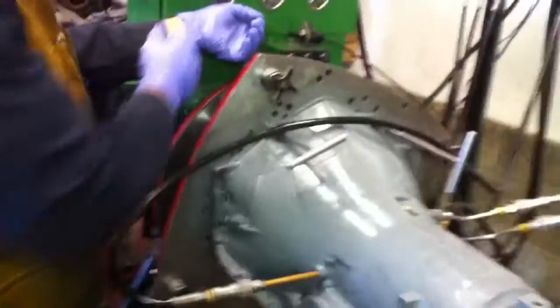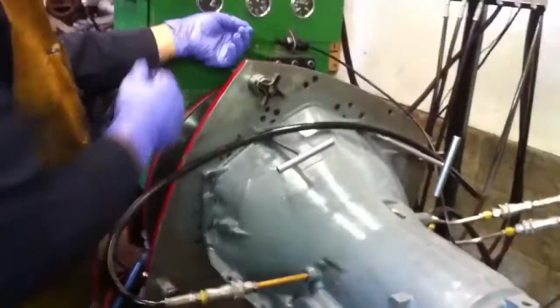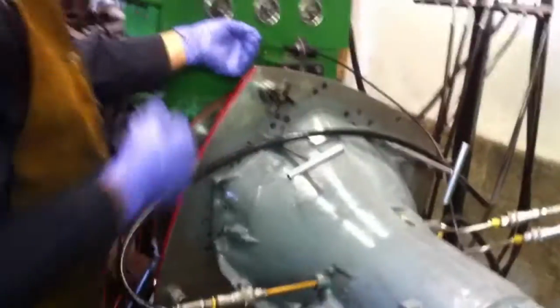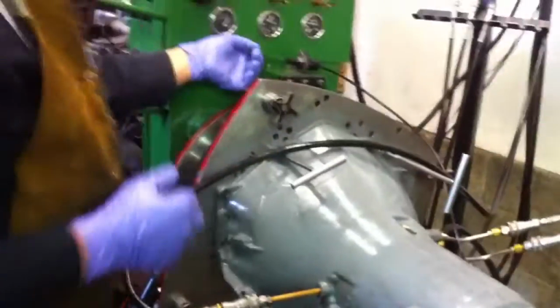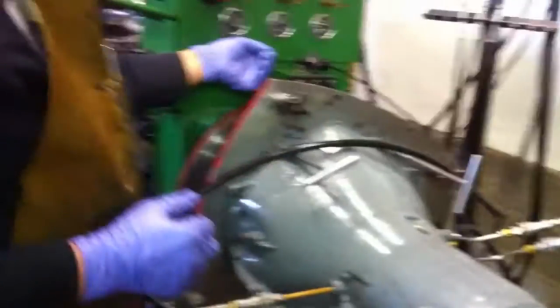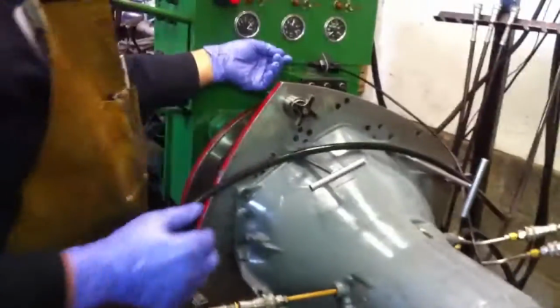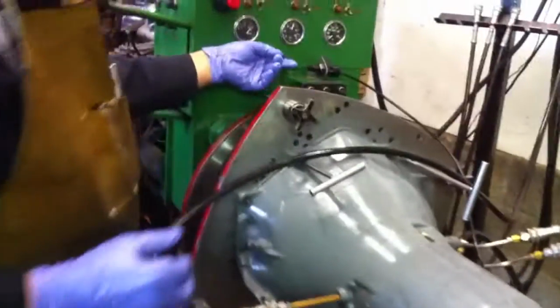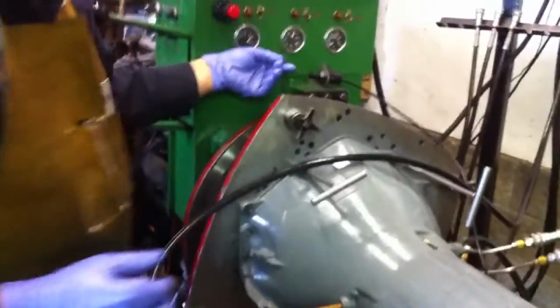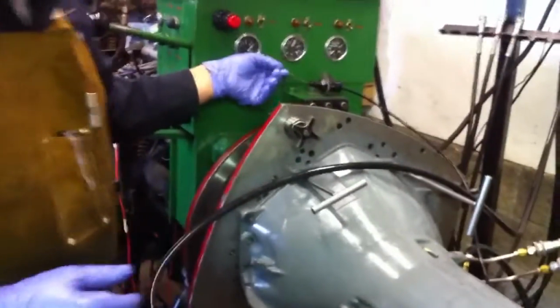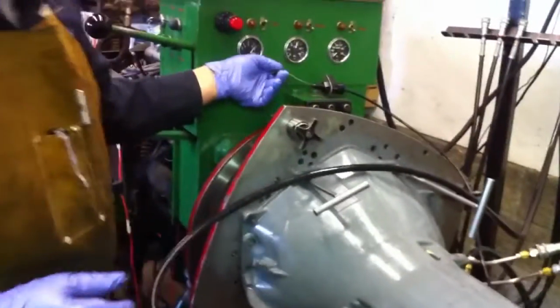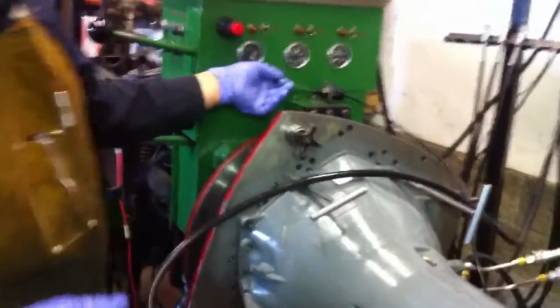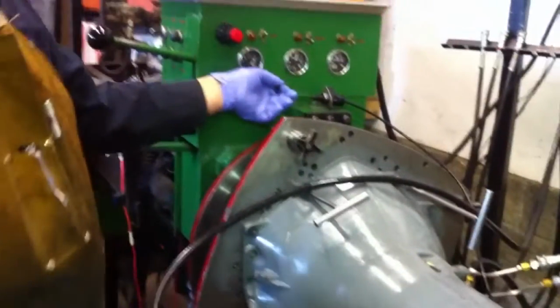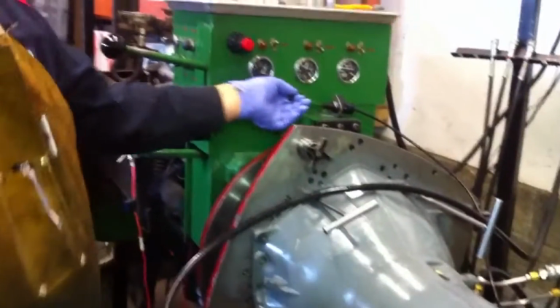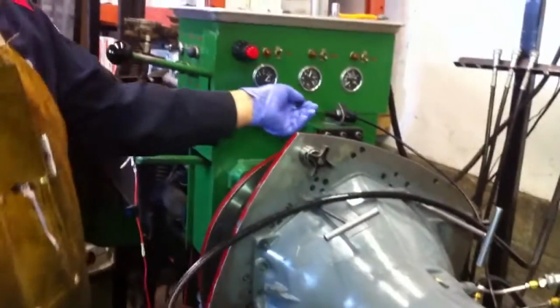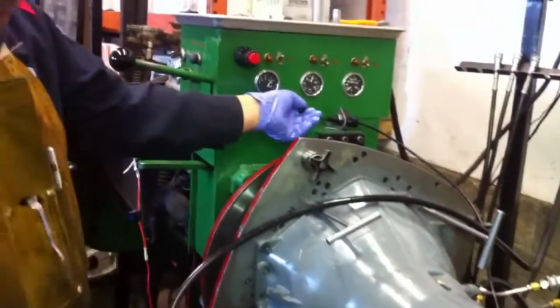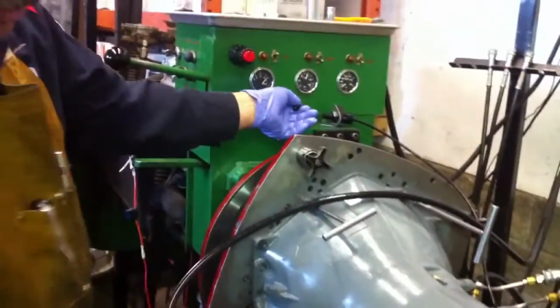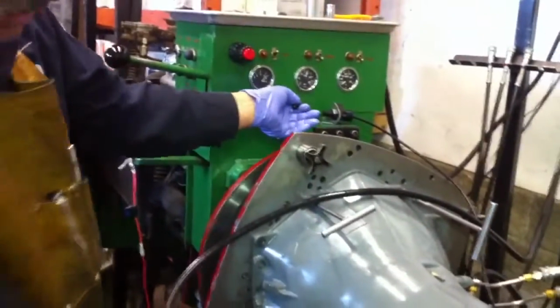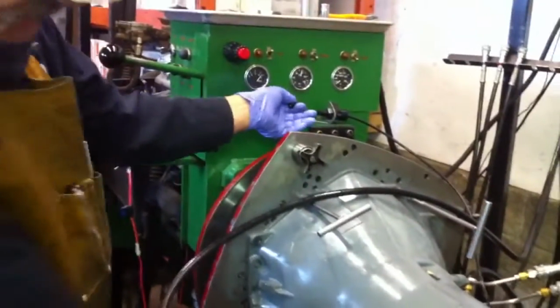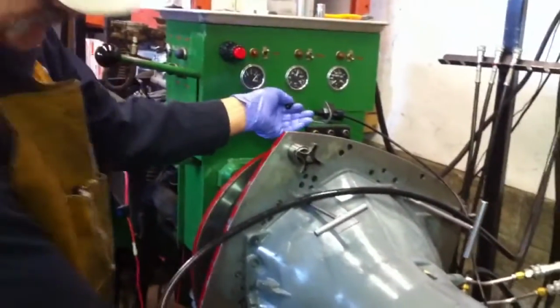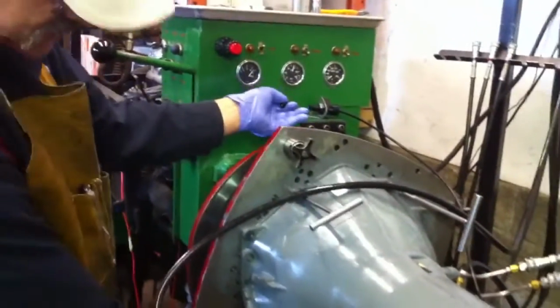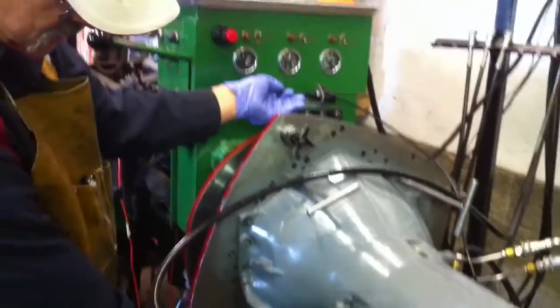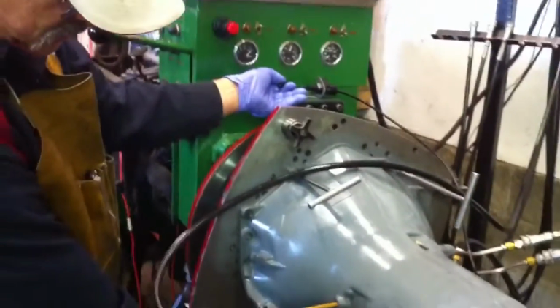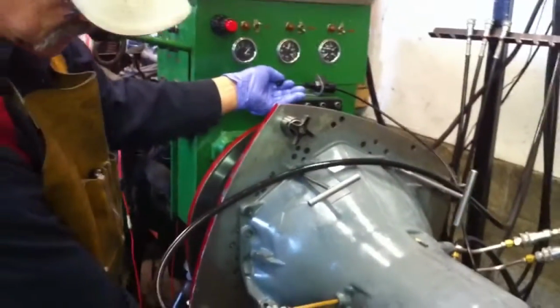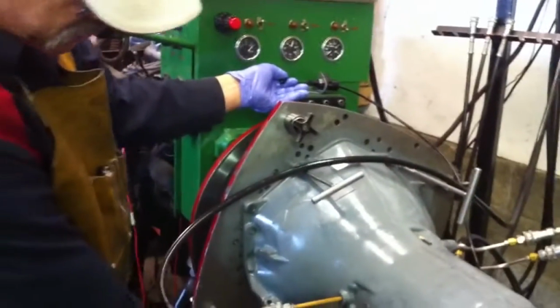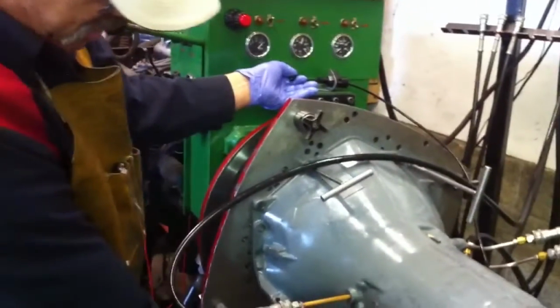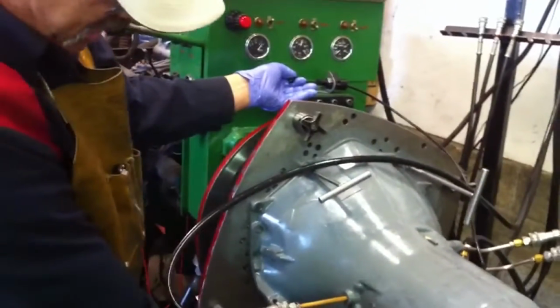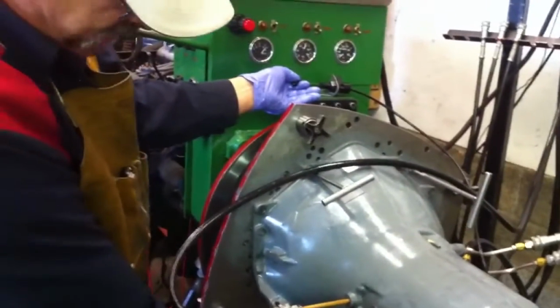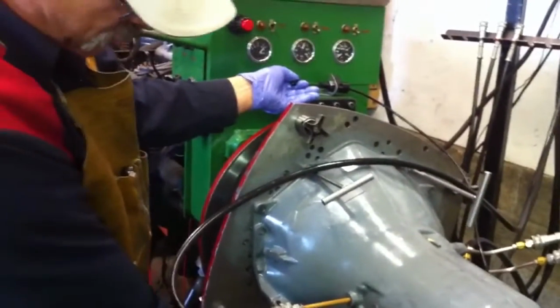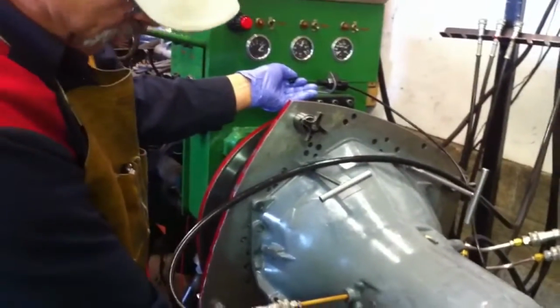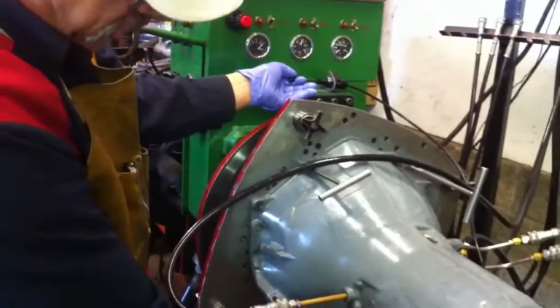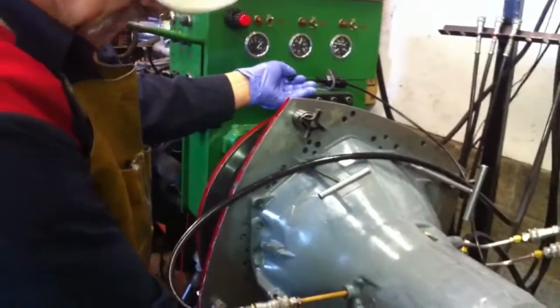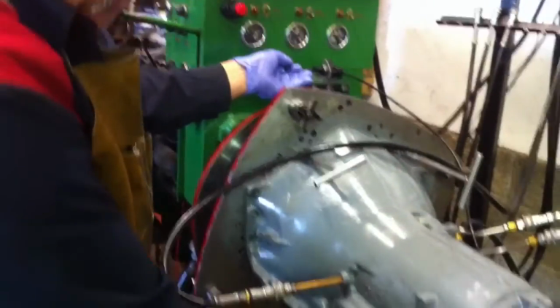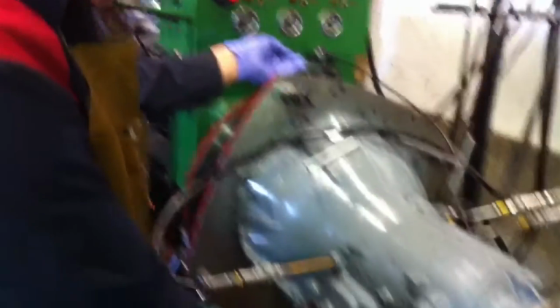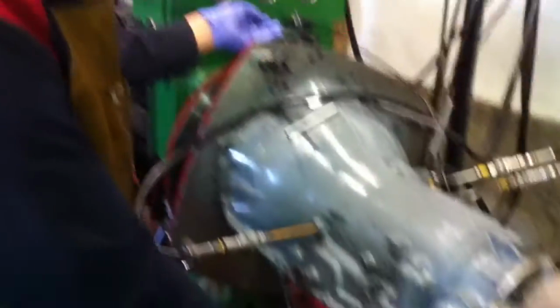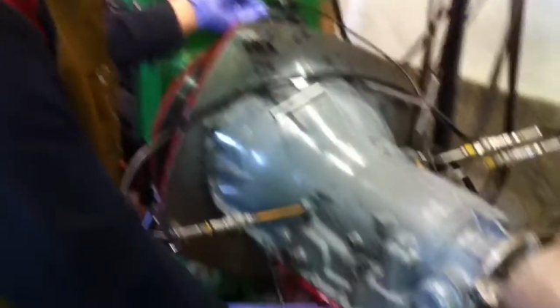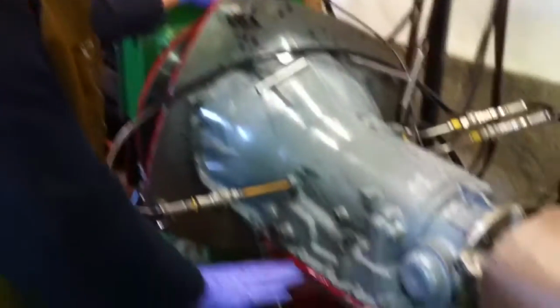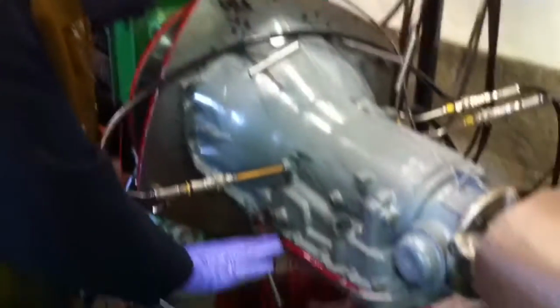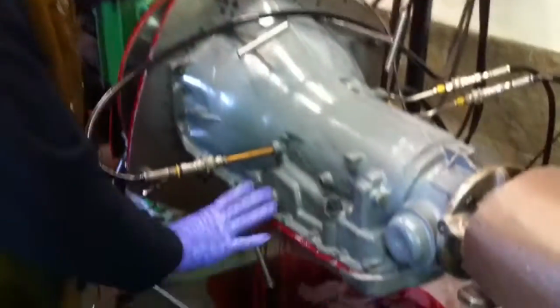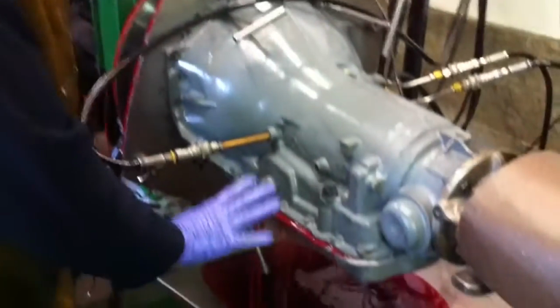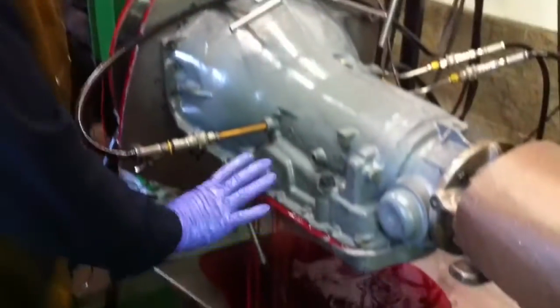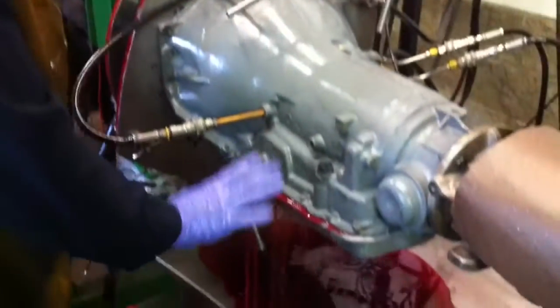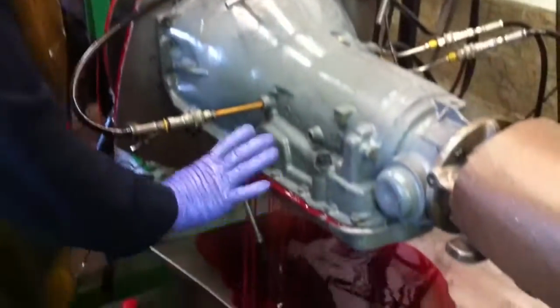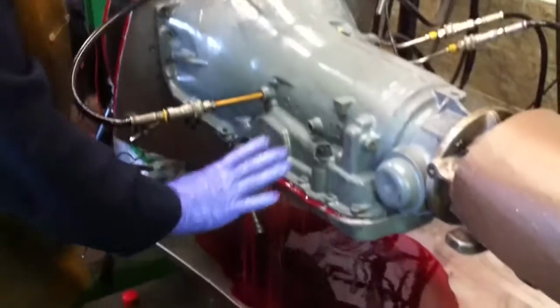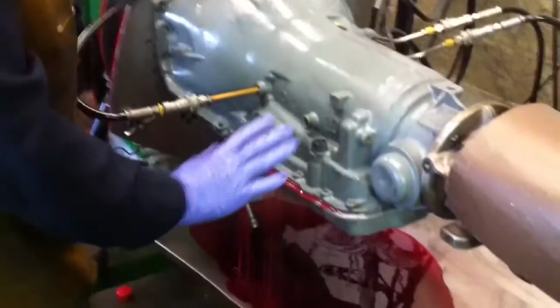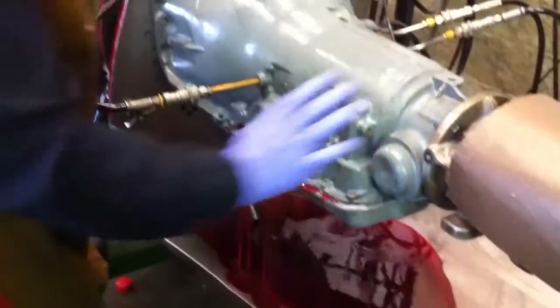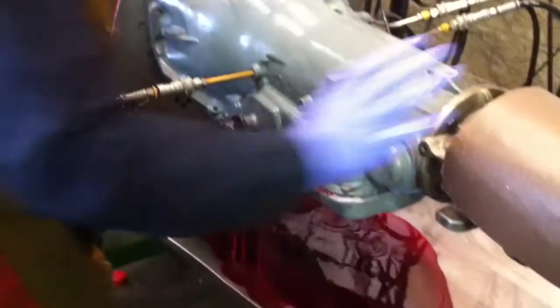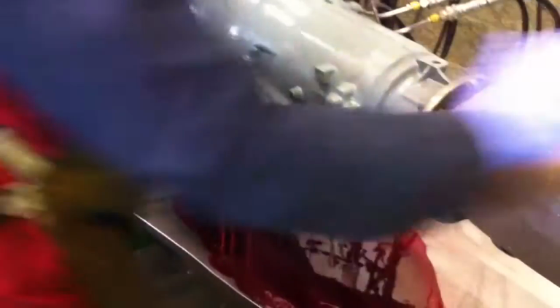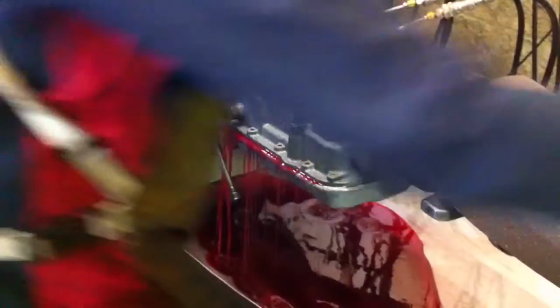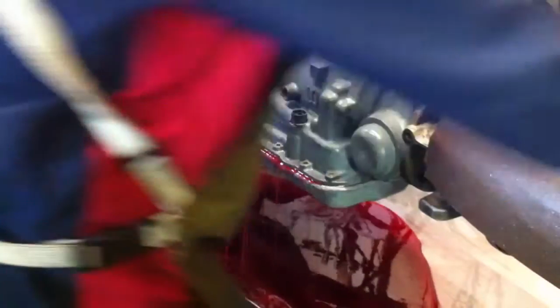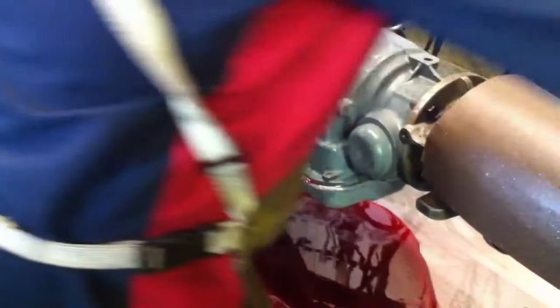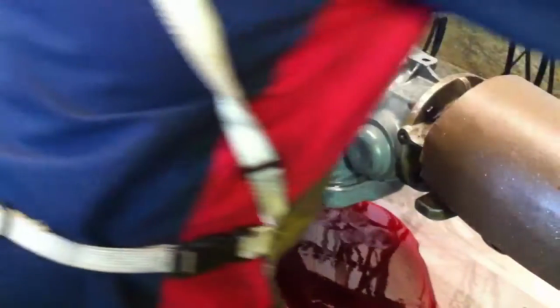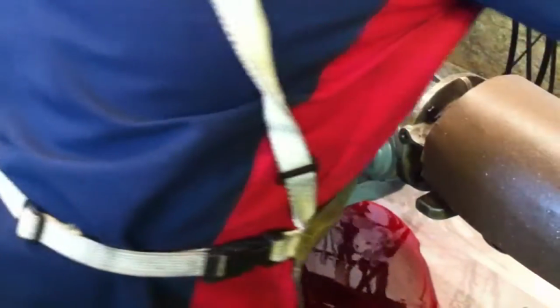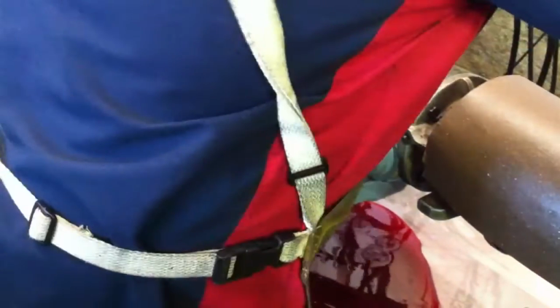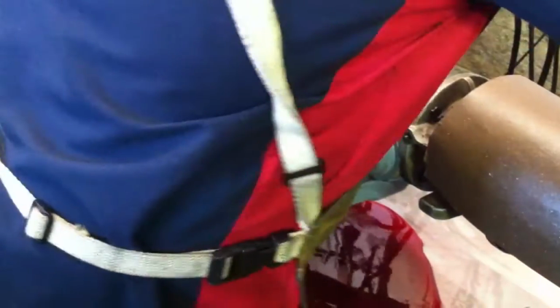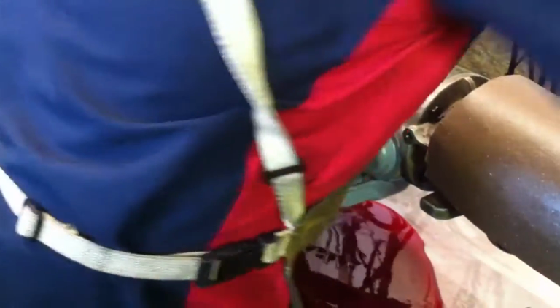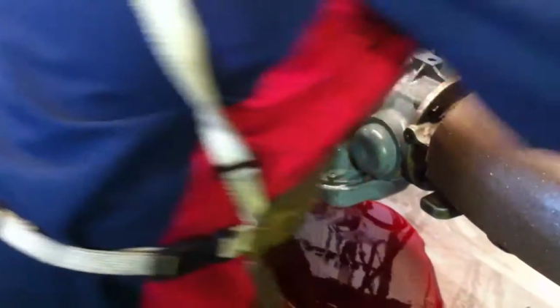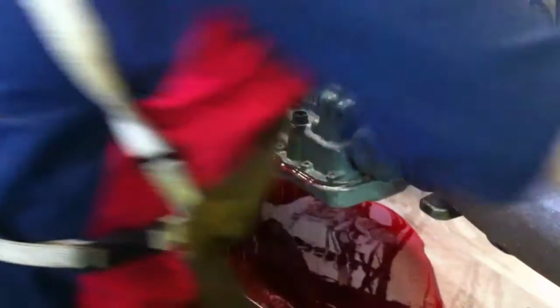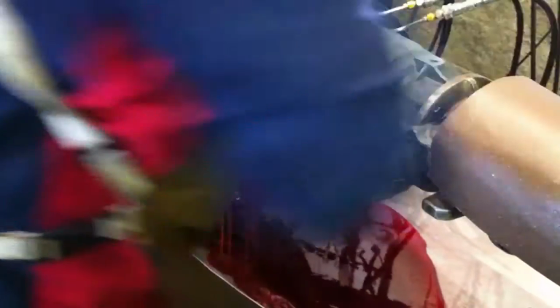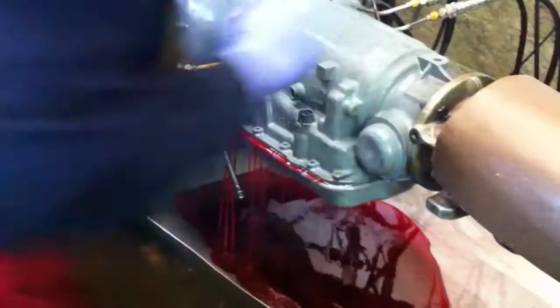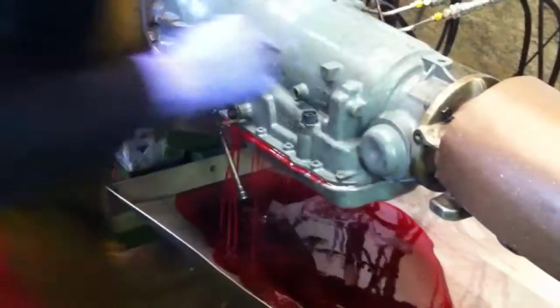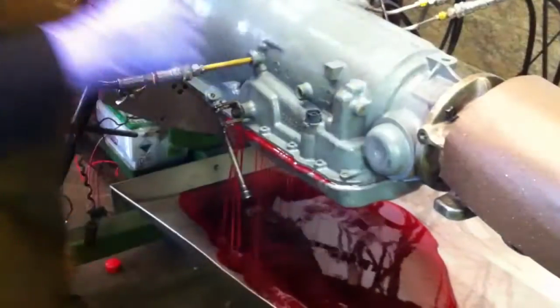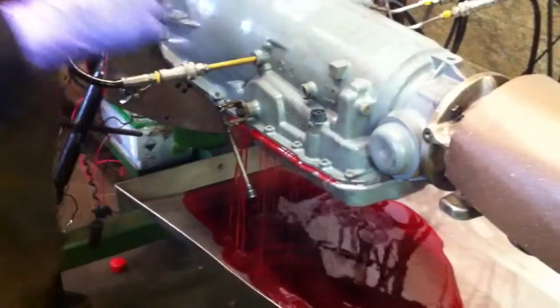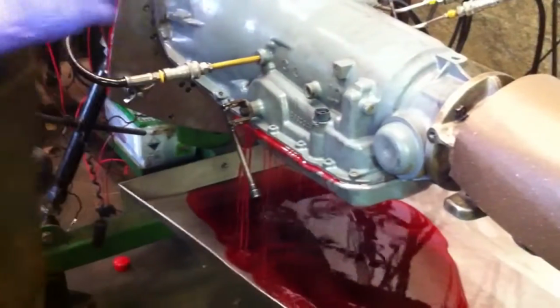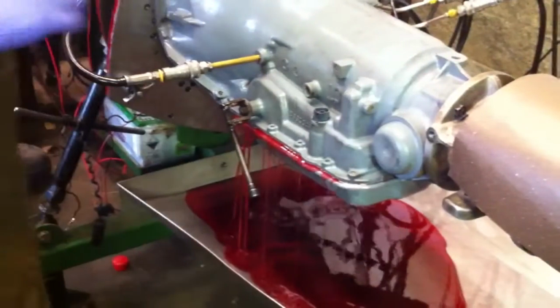The throttle cable - we have oil leaking out here. Now we know we're full of fluids, so I'm just going to shut that down.